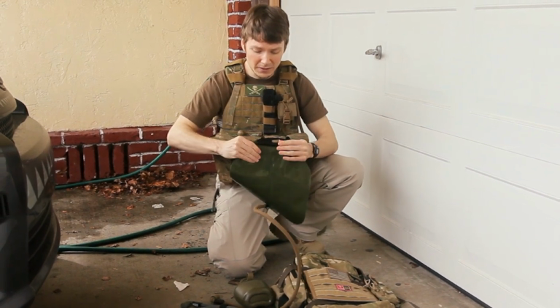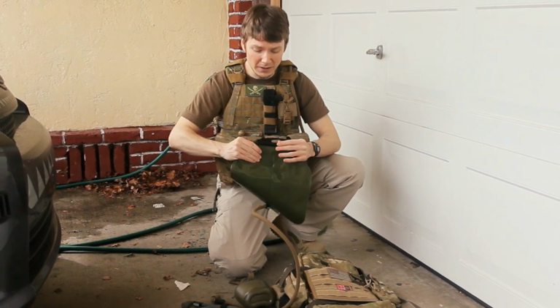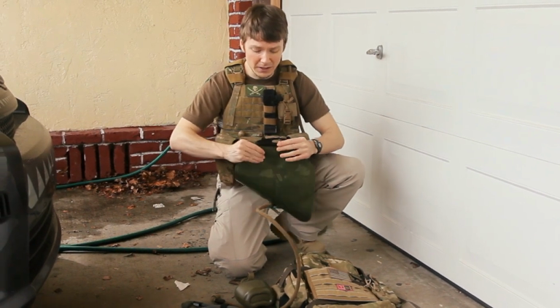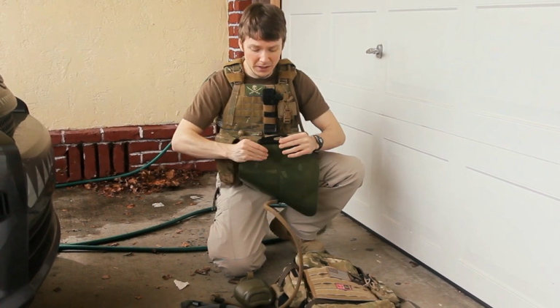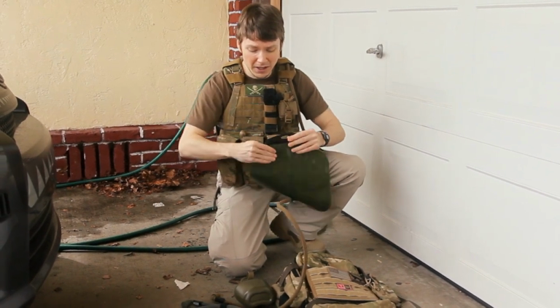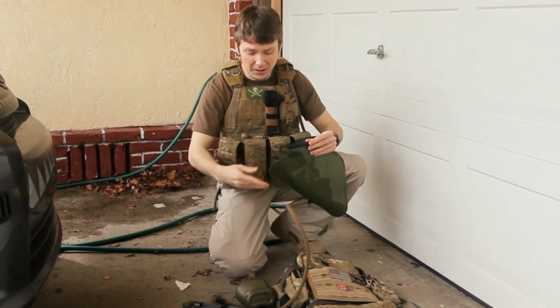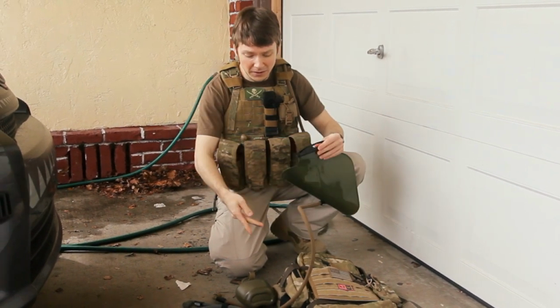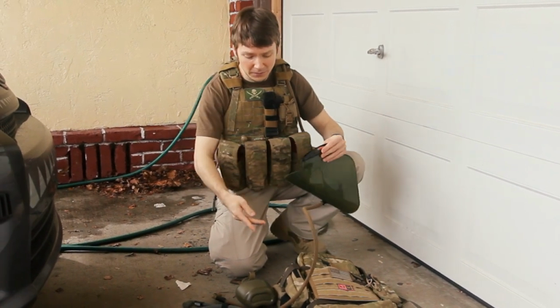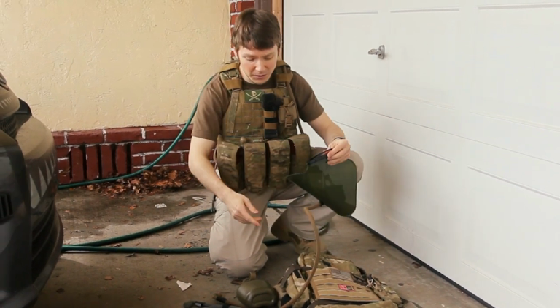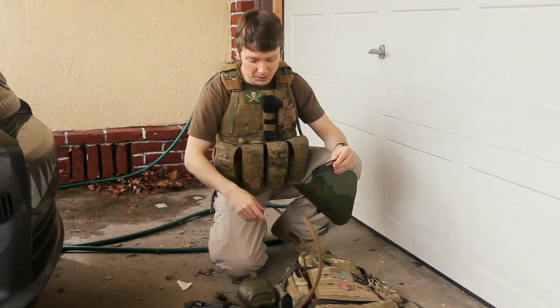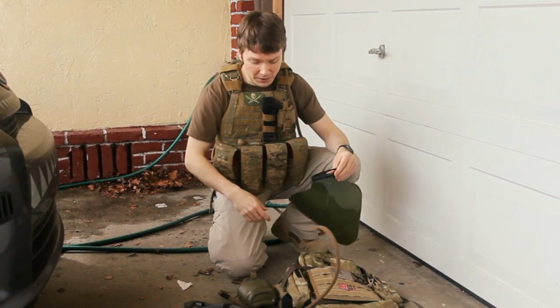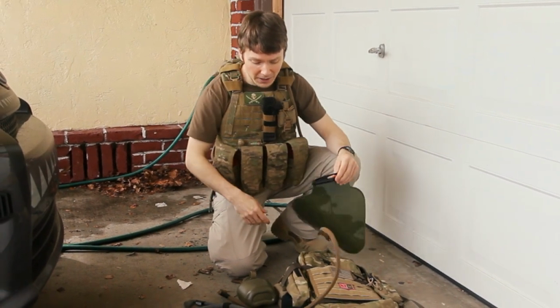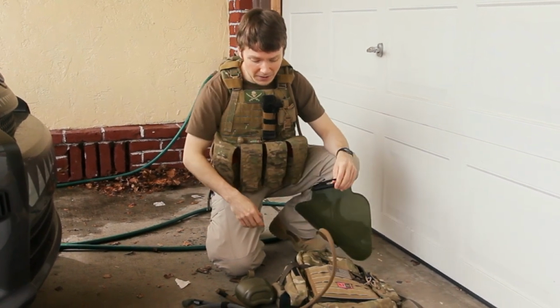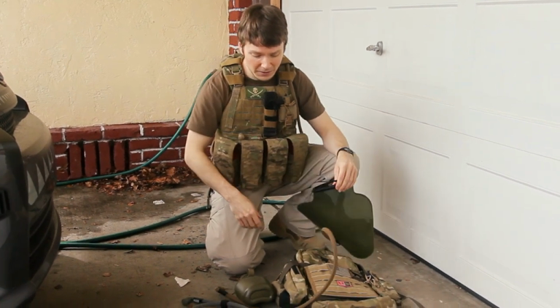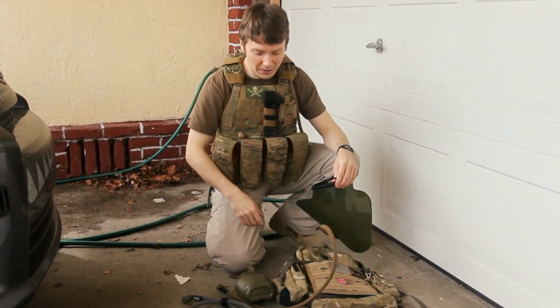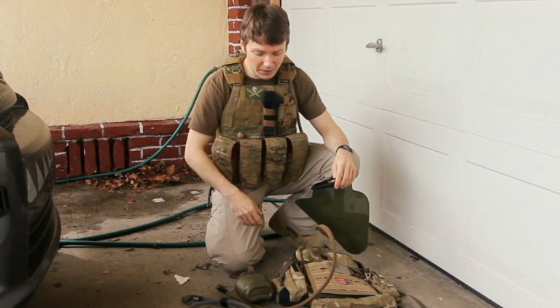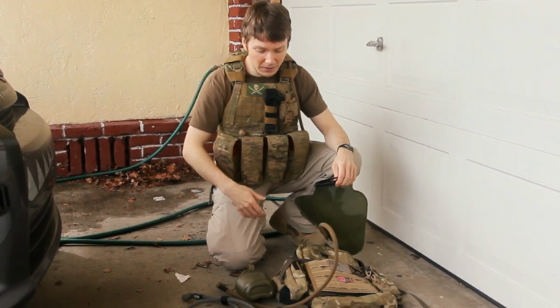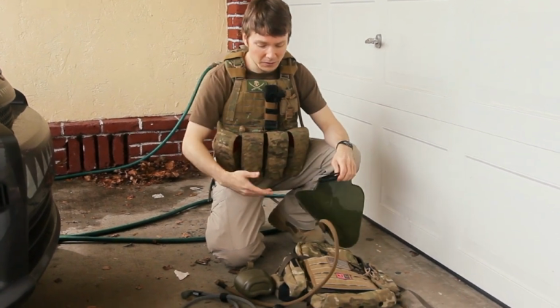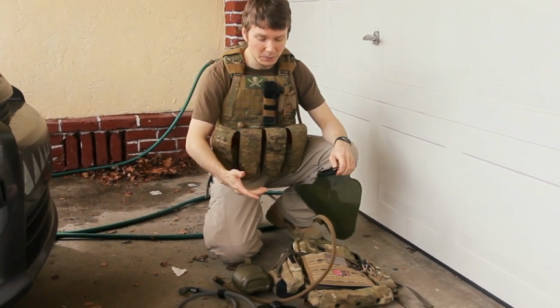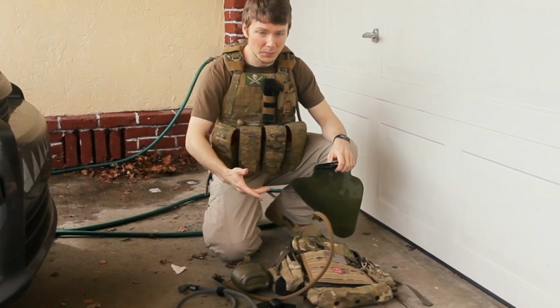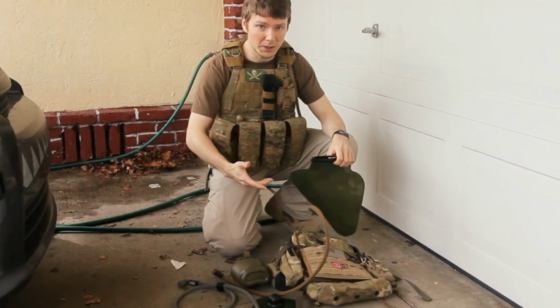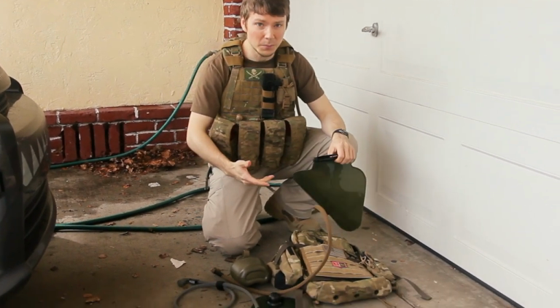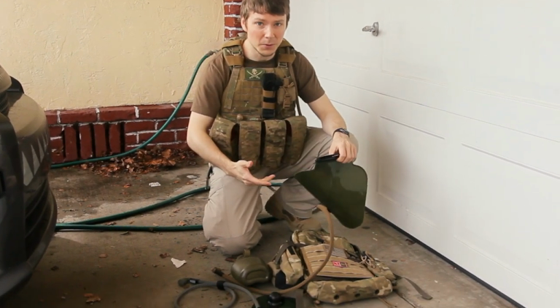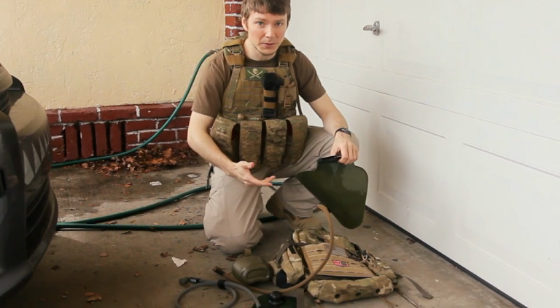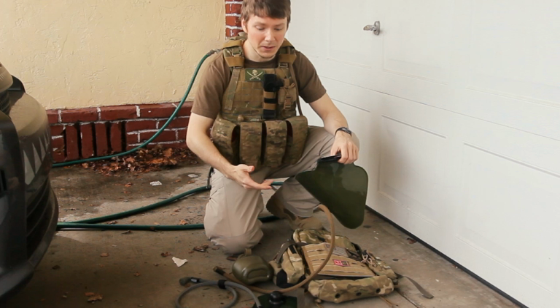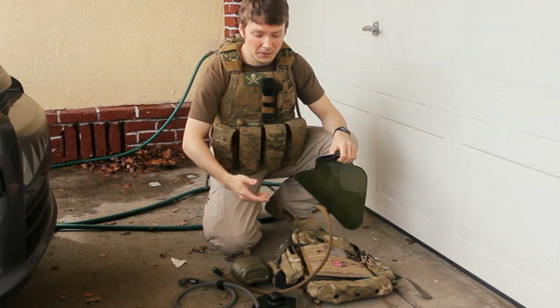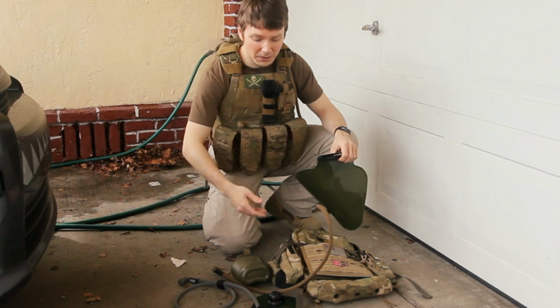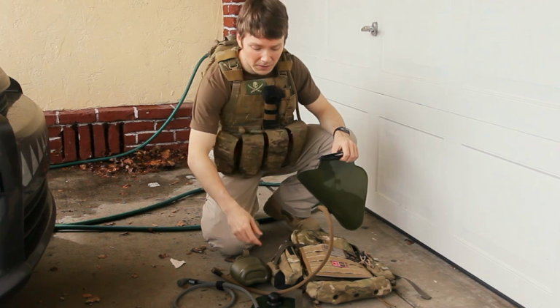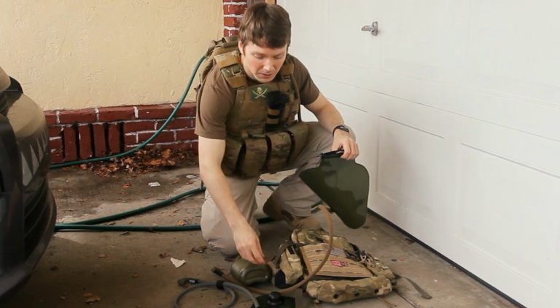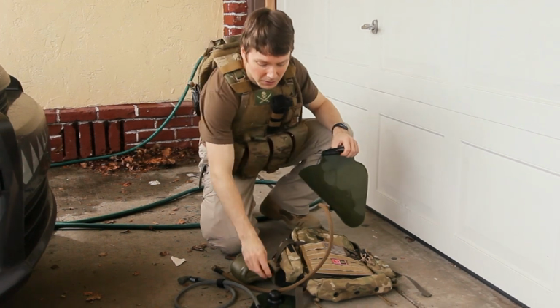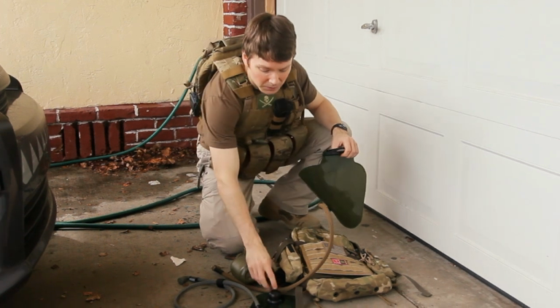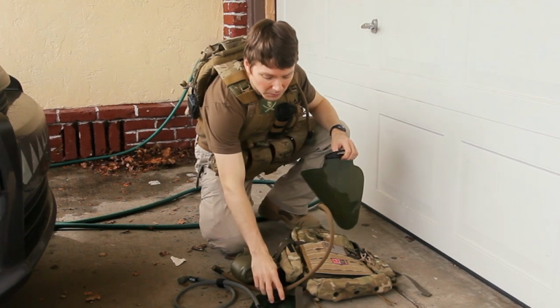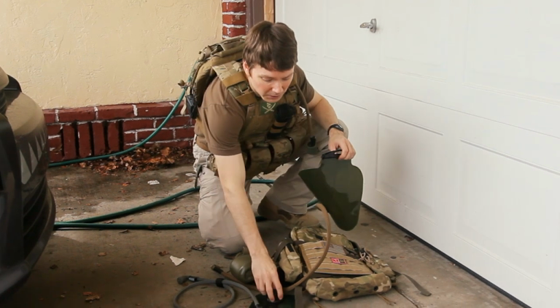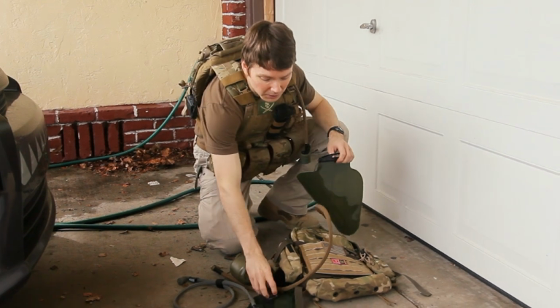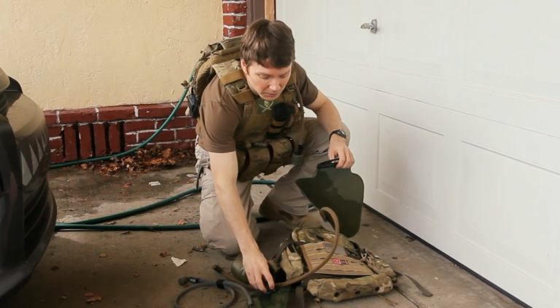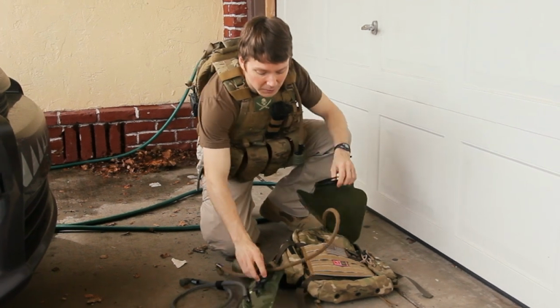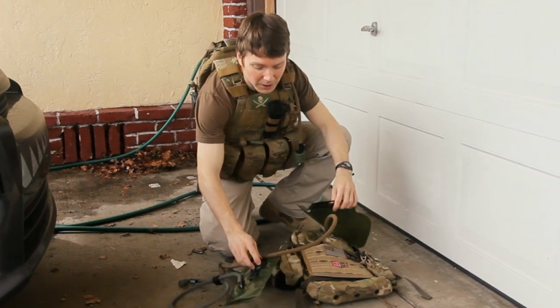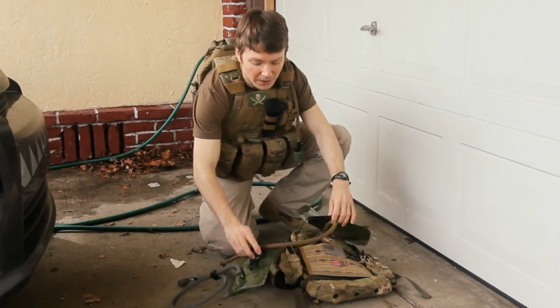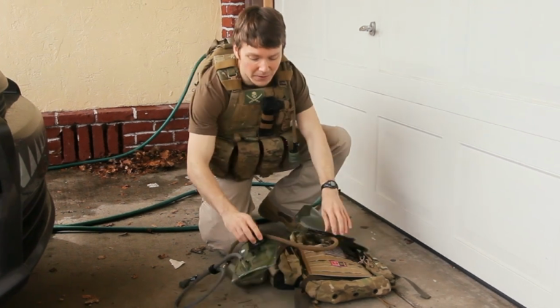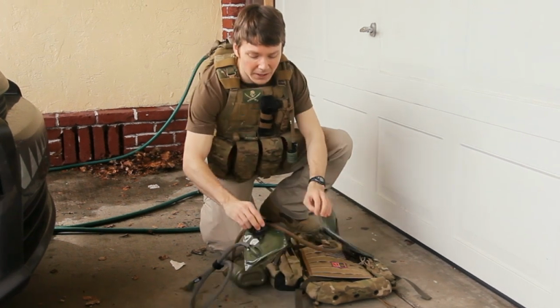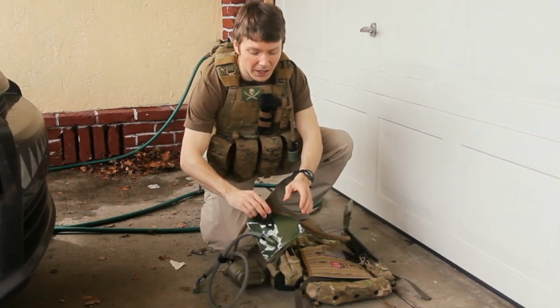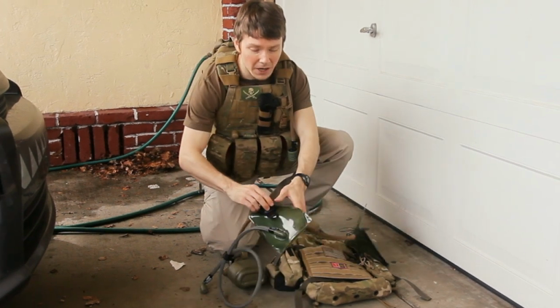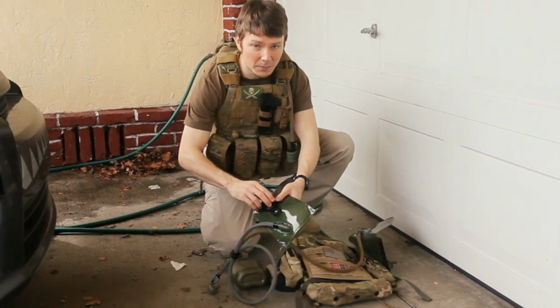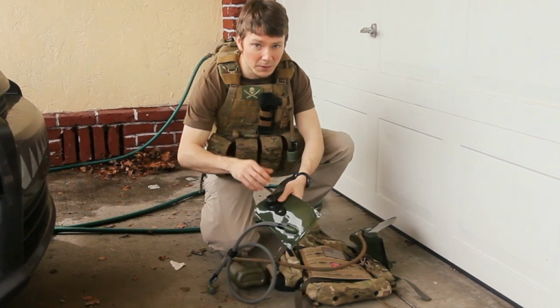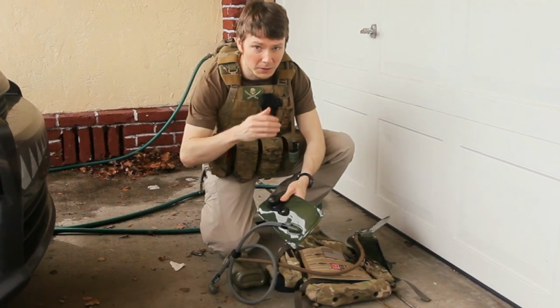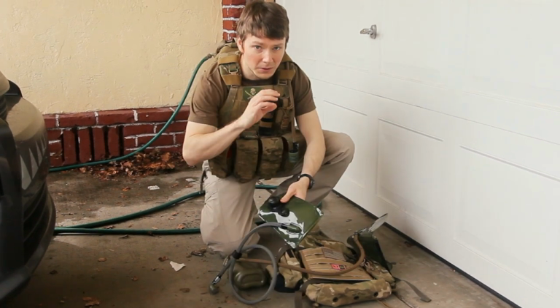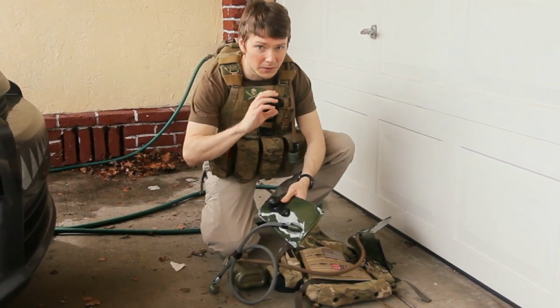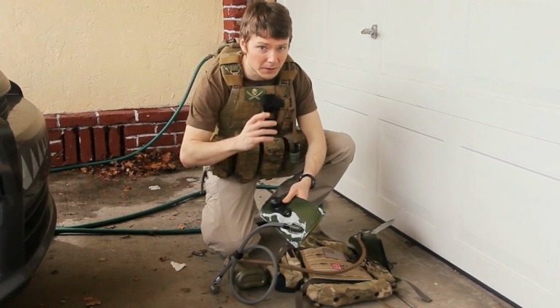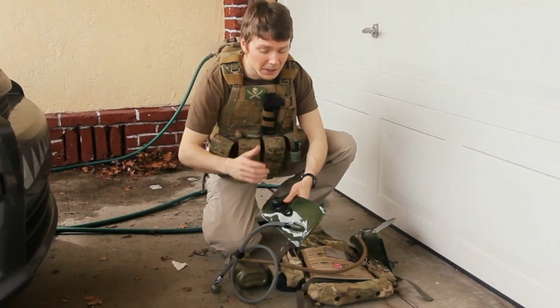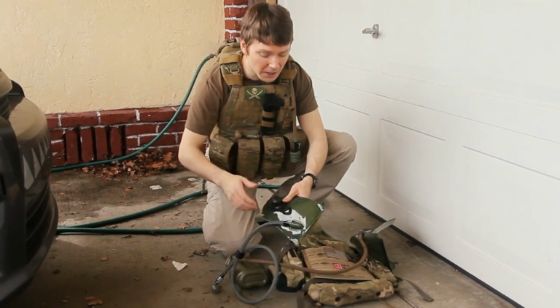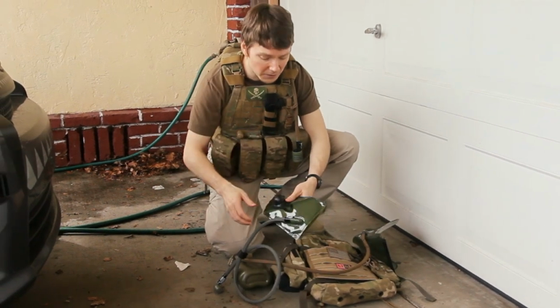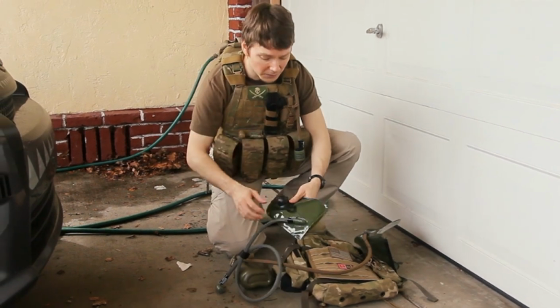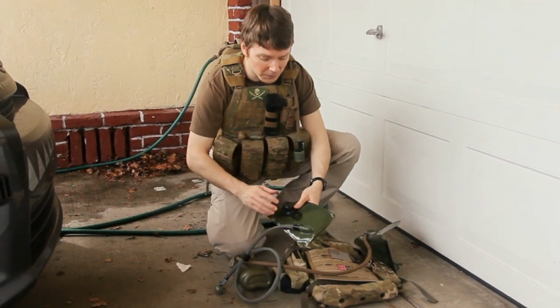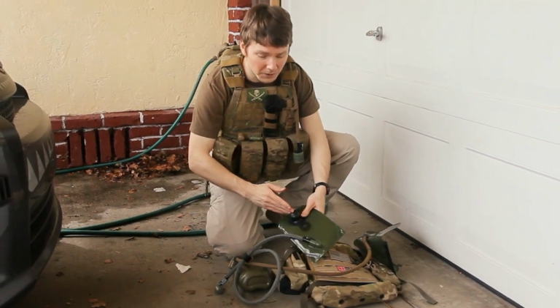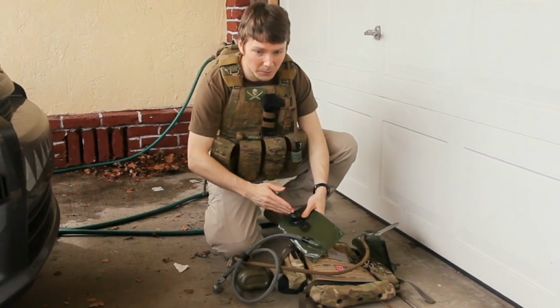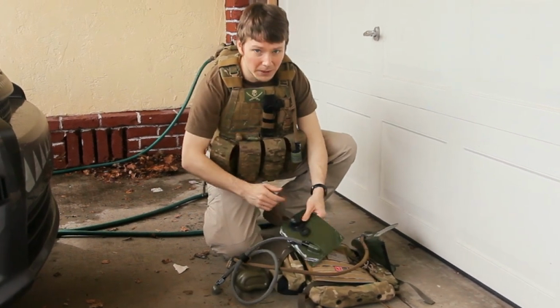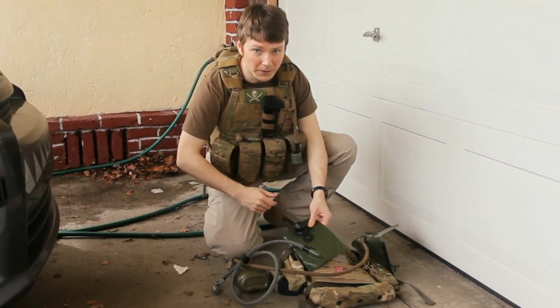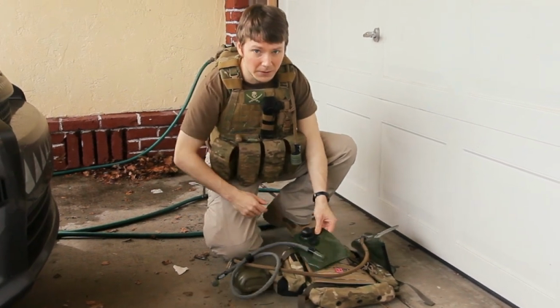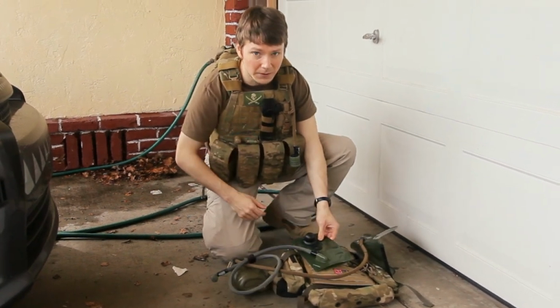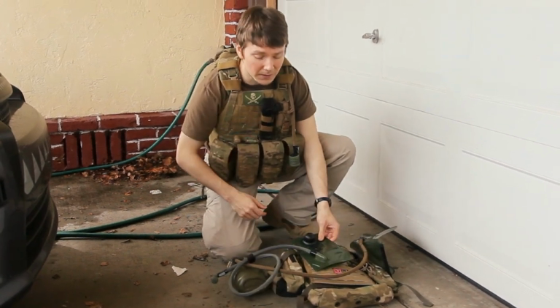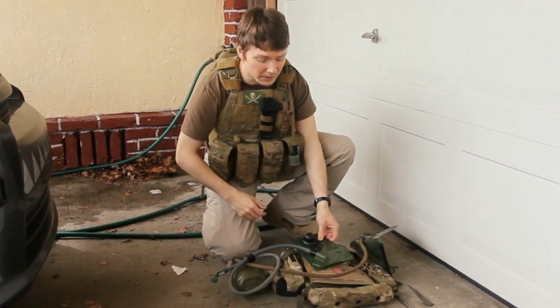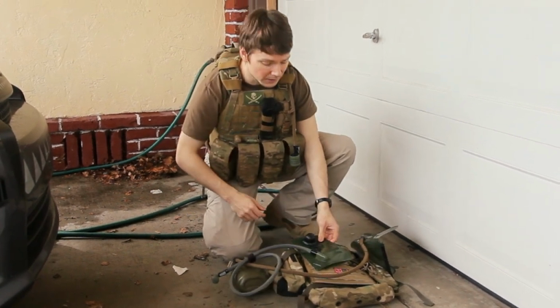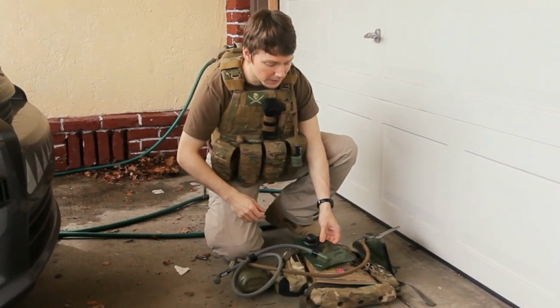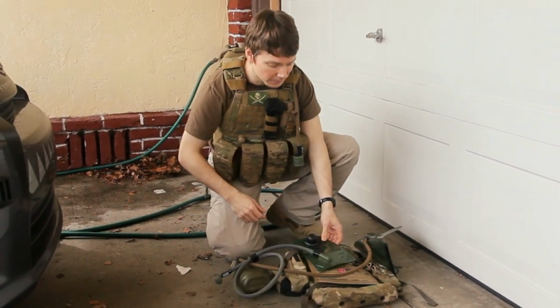The canteen version has it set up so you would have a tap that you can drink out of, so that's why it still exists there.